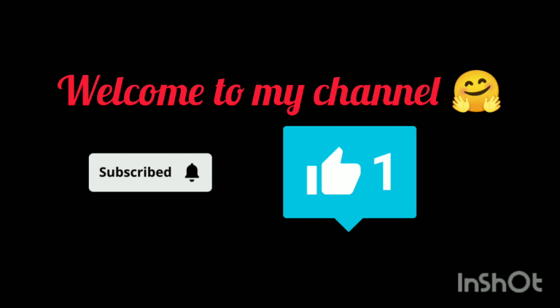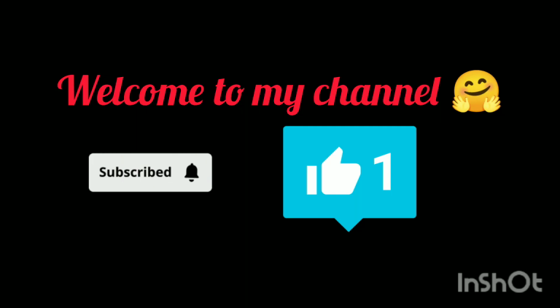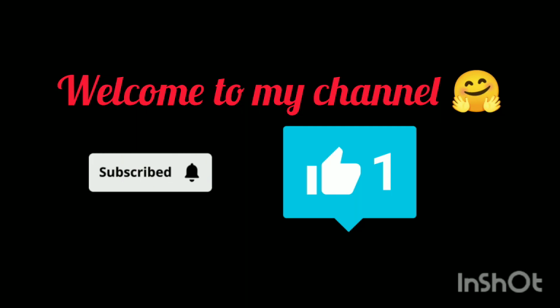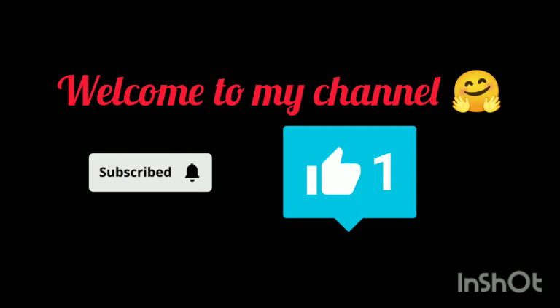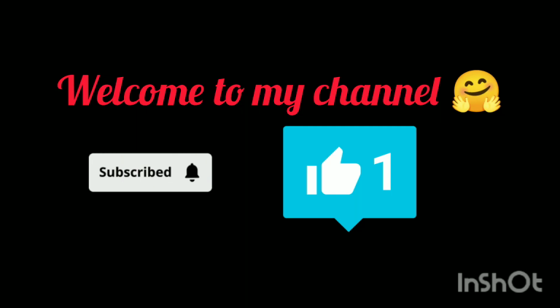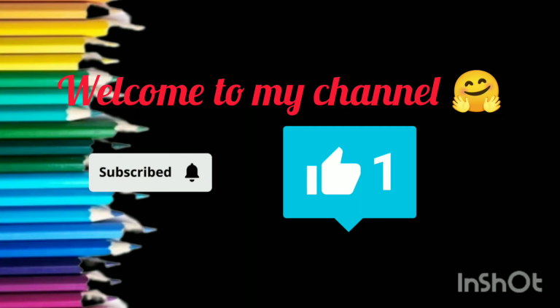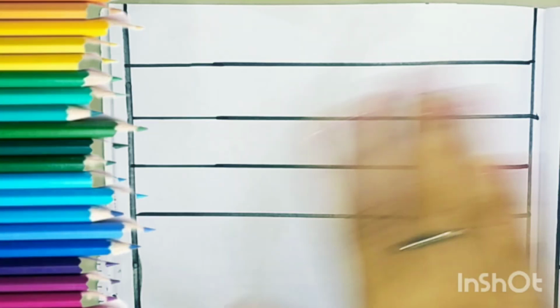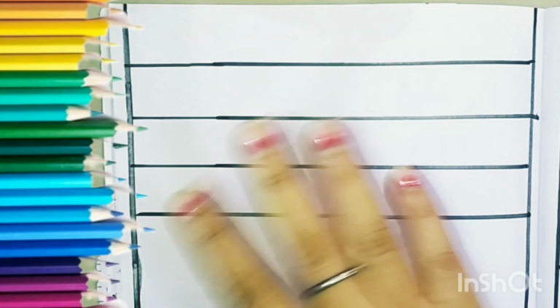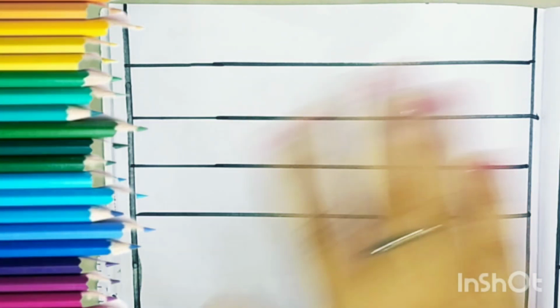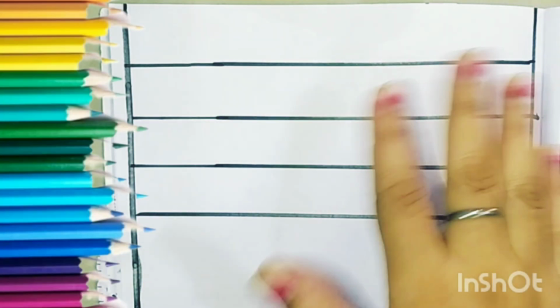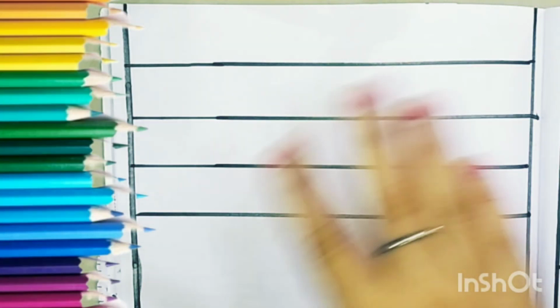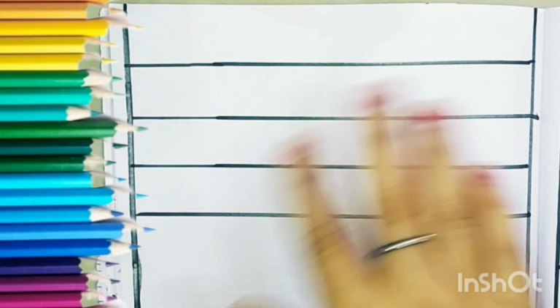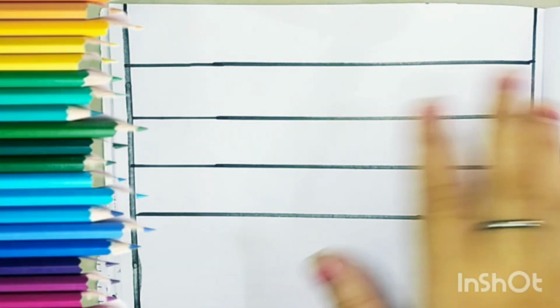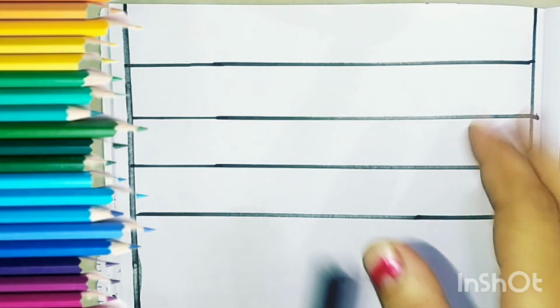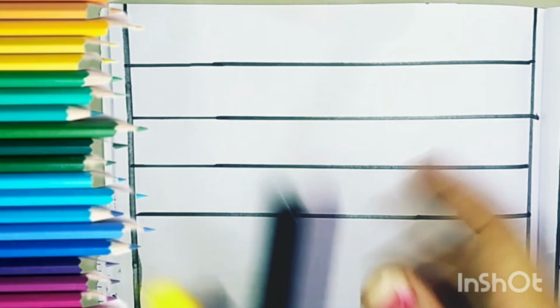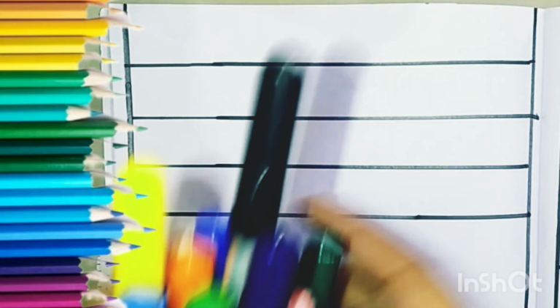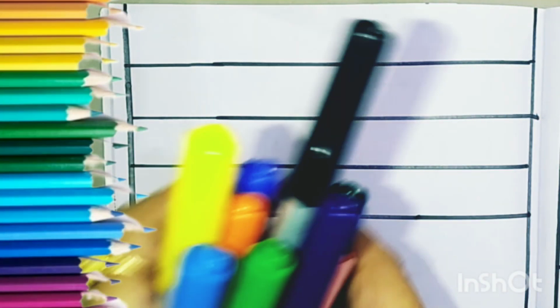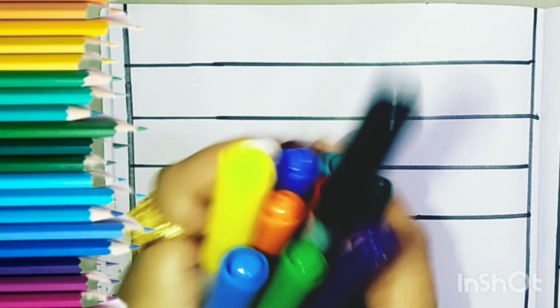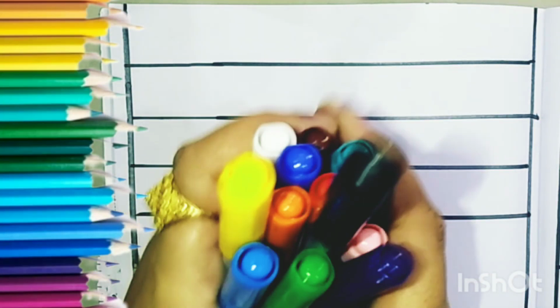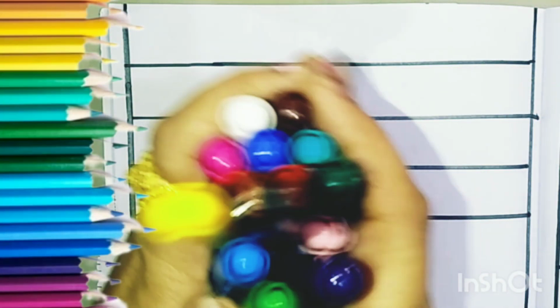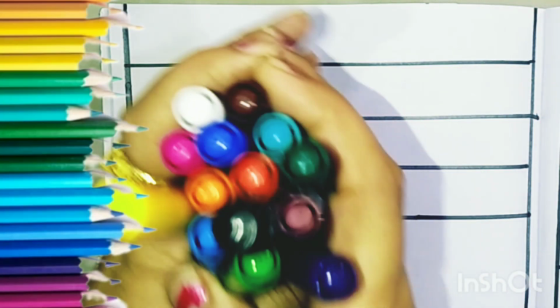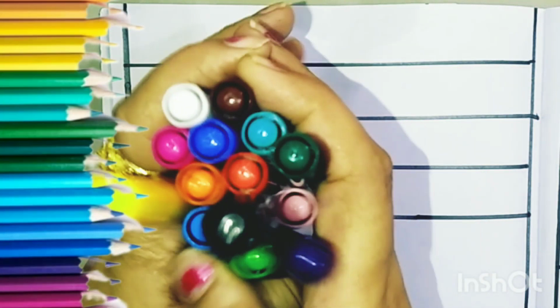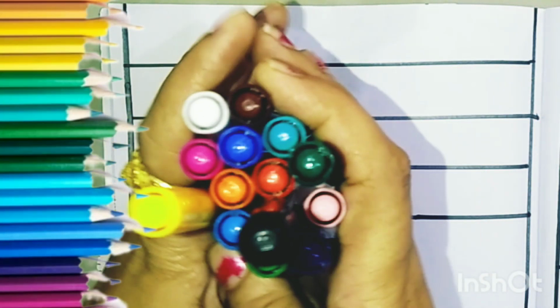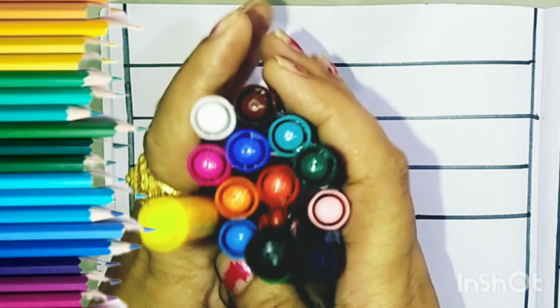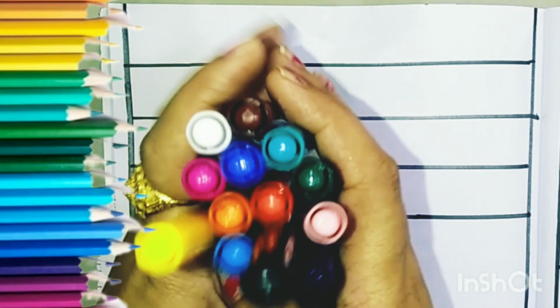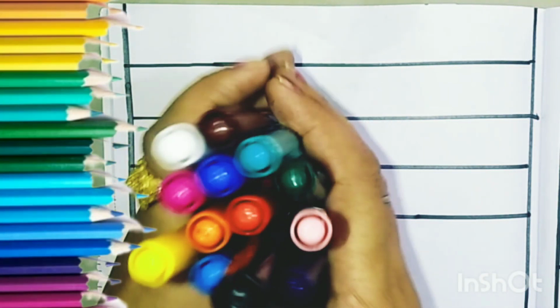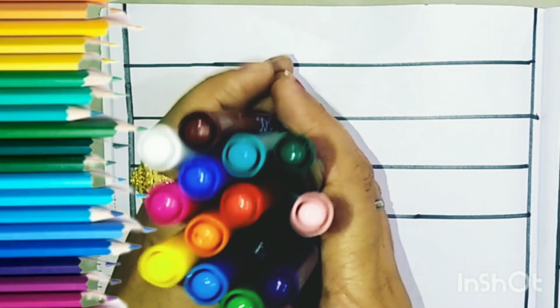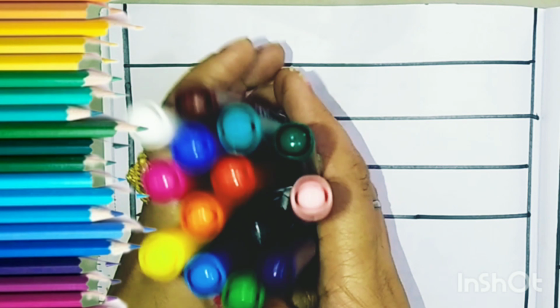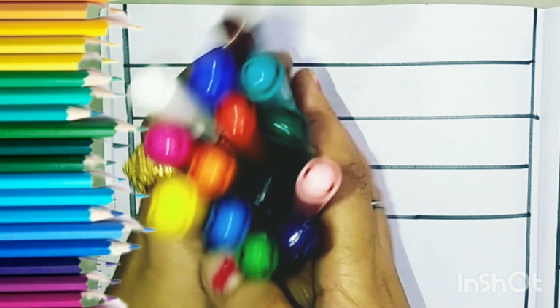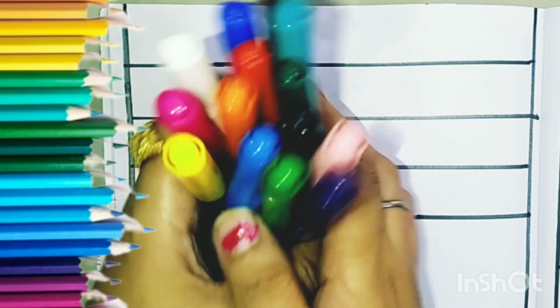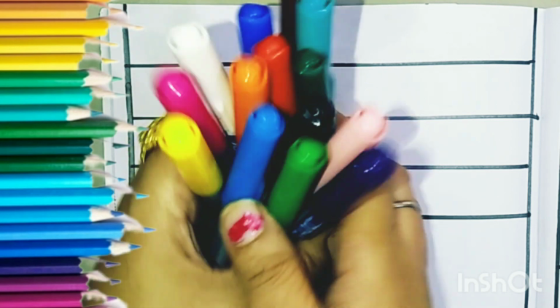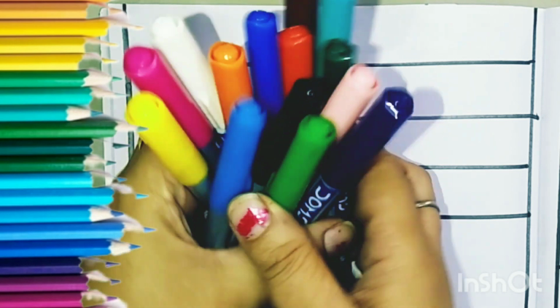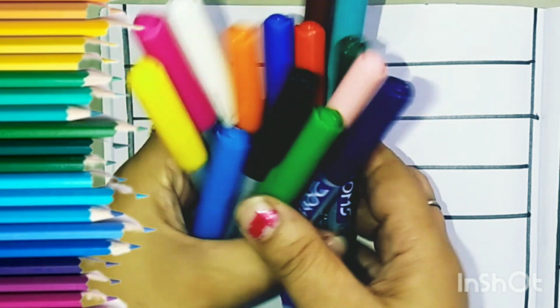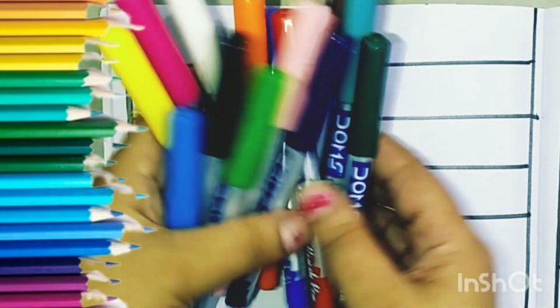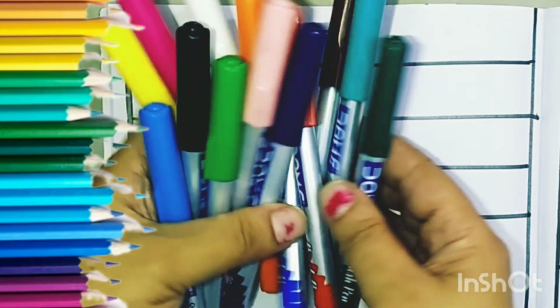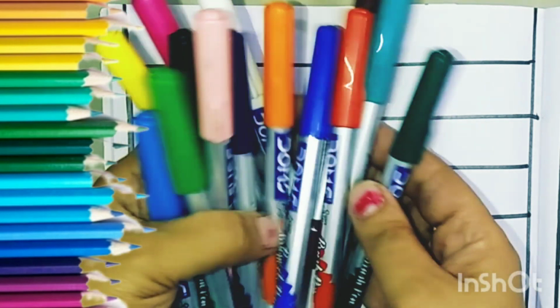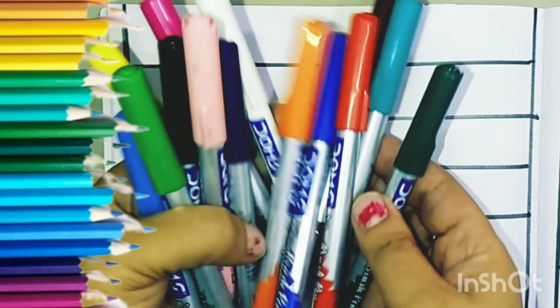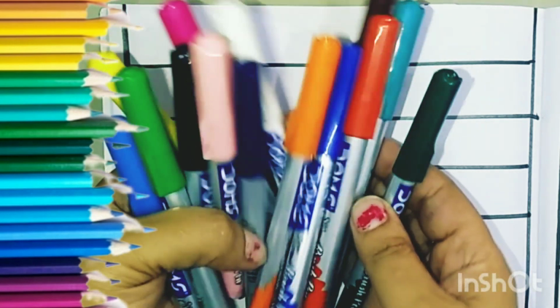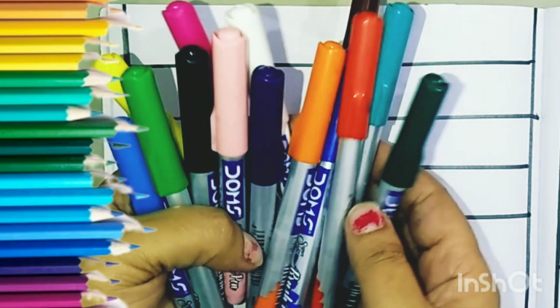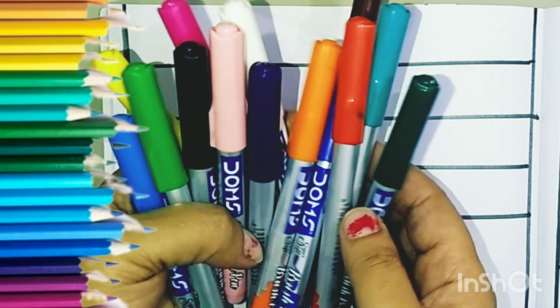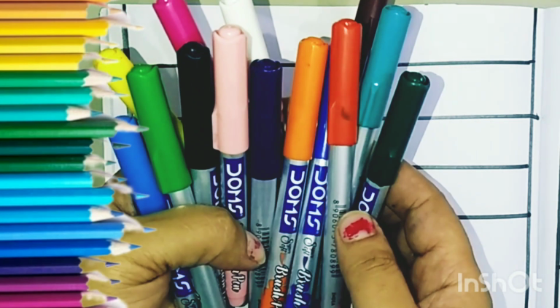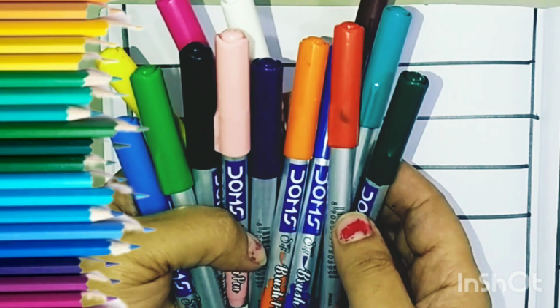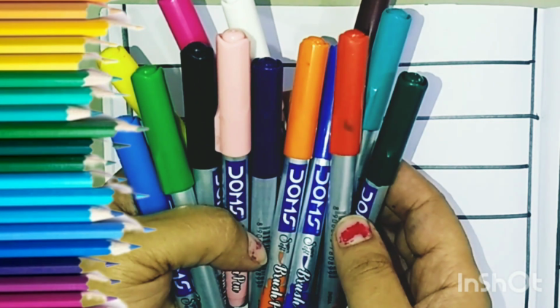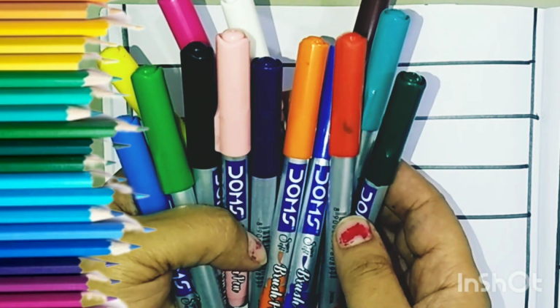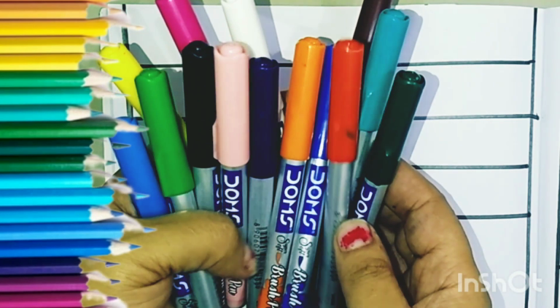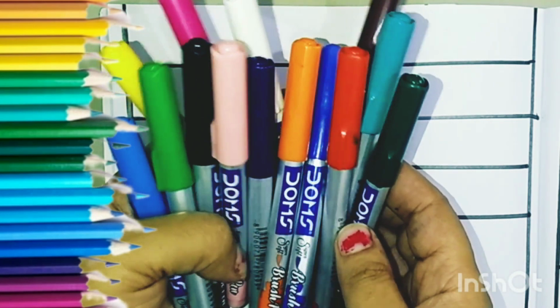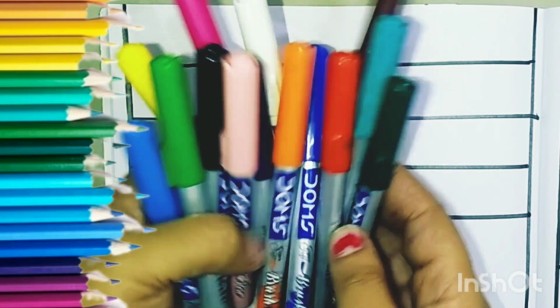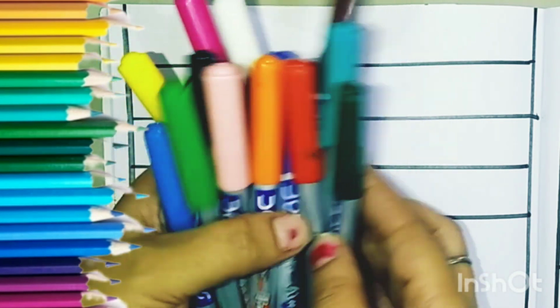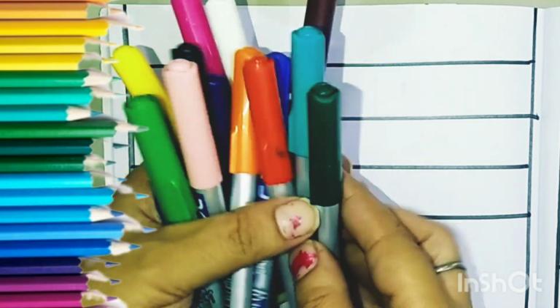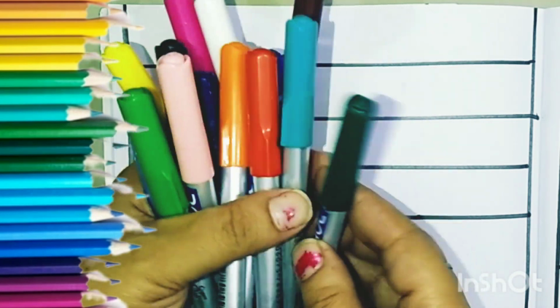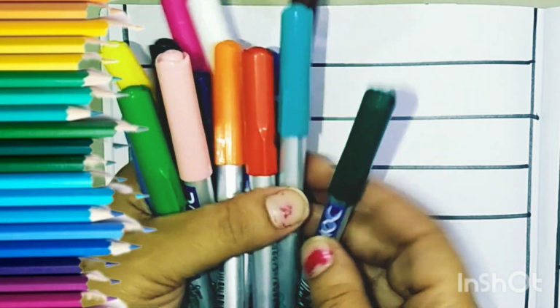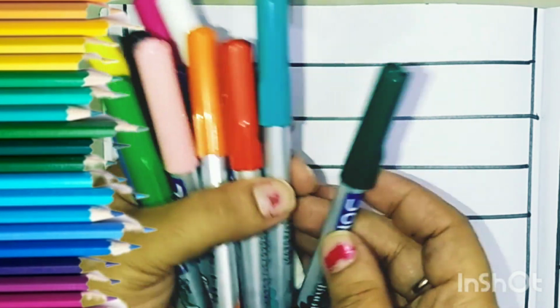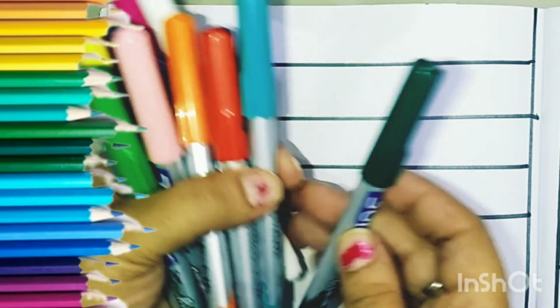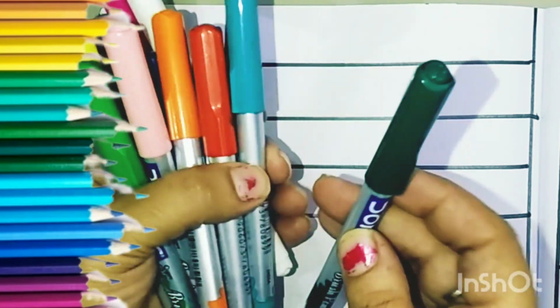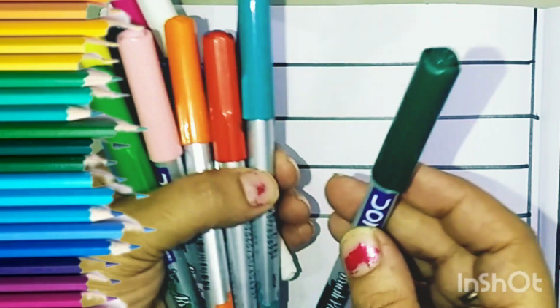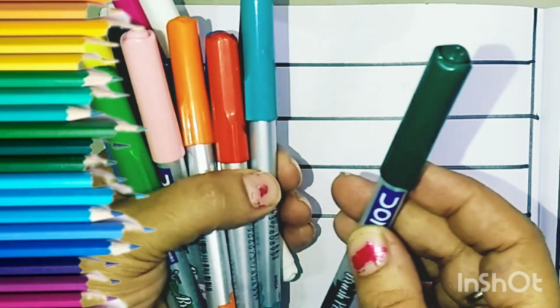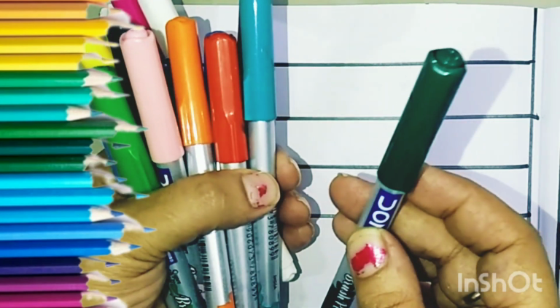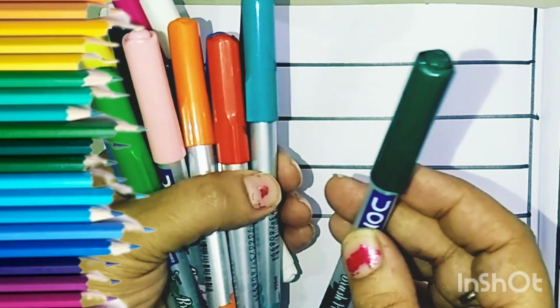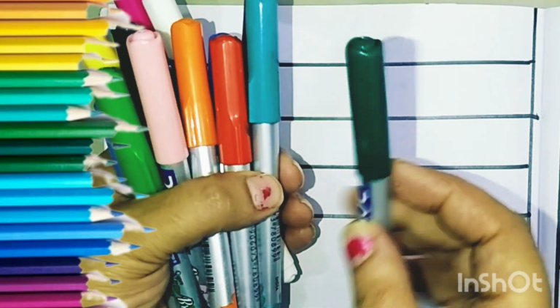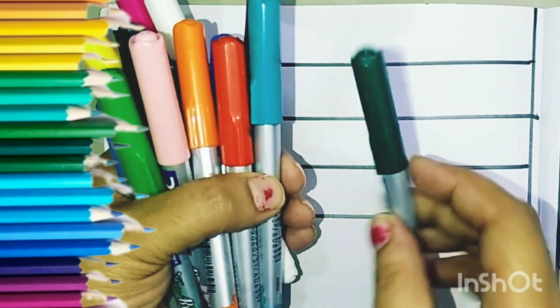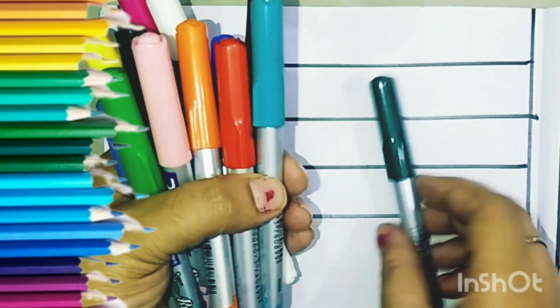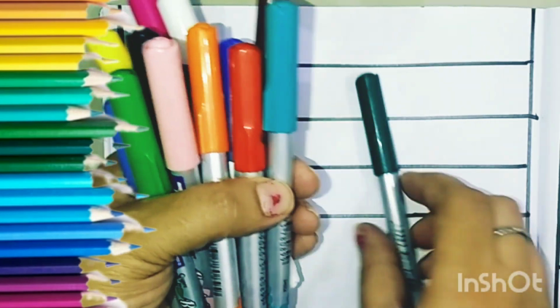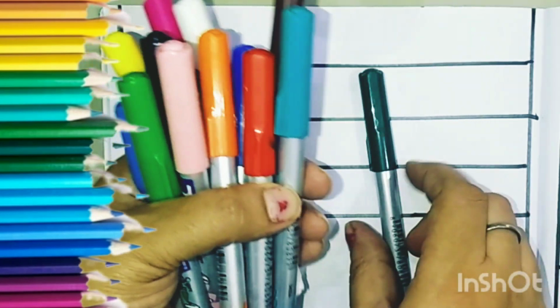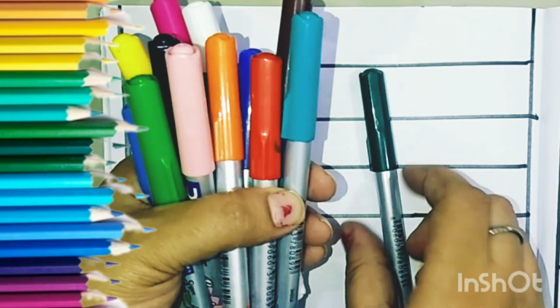Hello kids, now let us start the color learning. It's deep green,